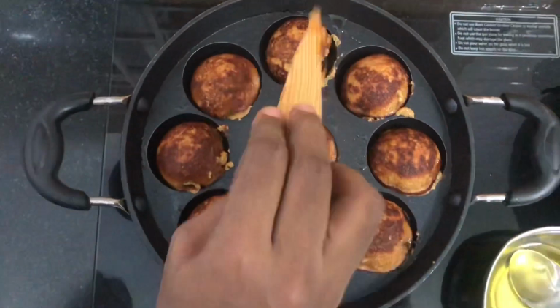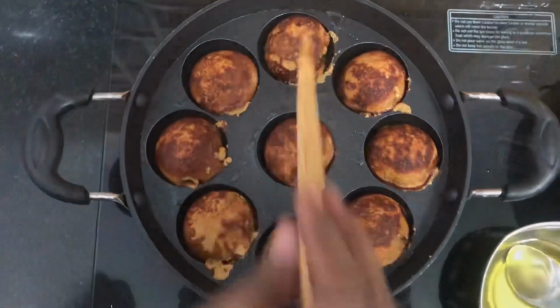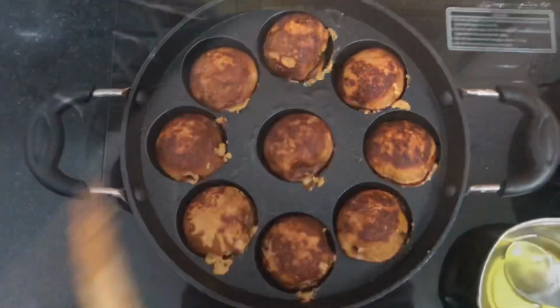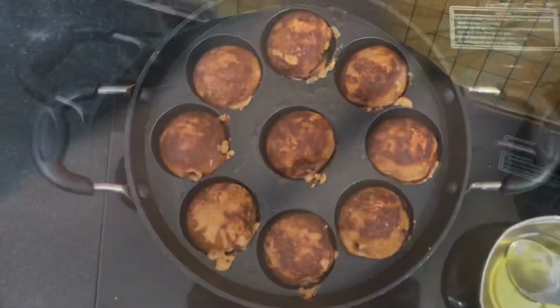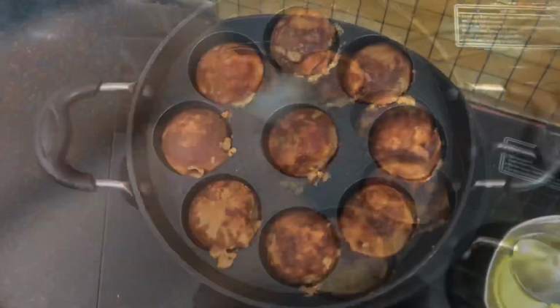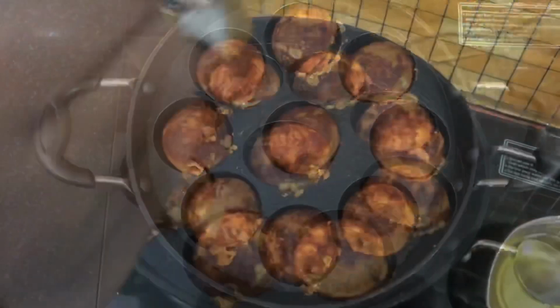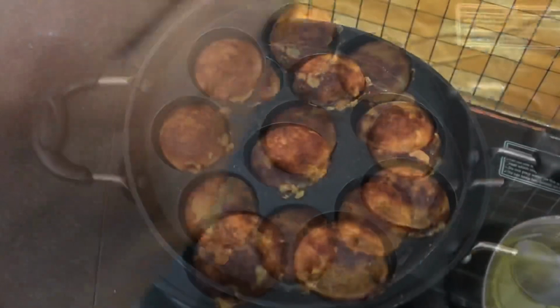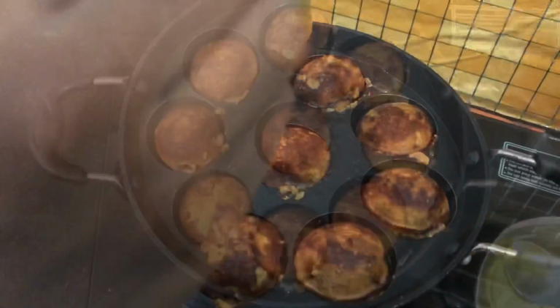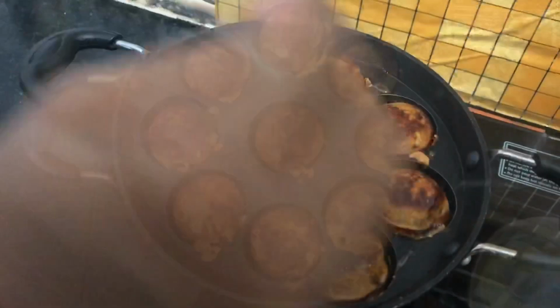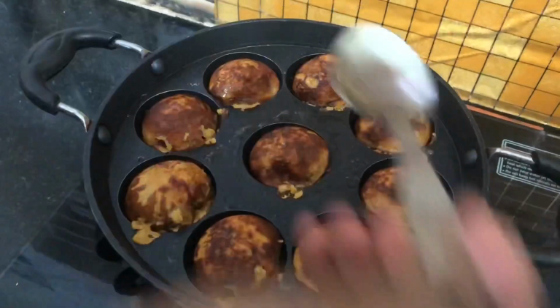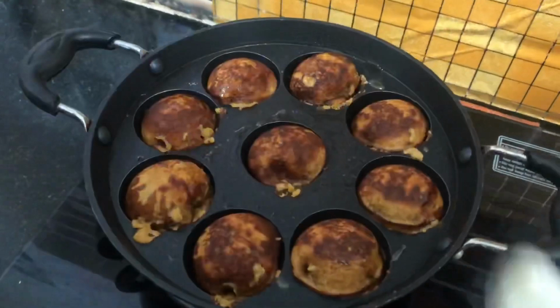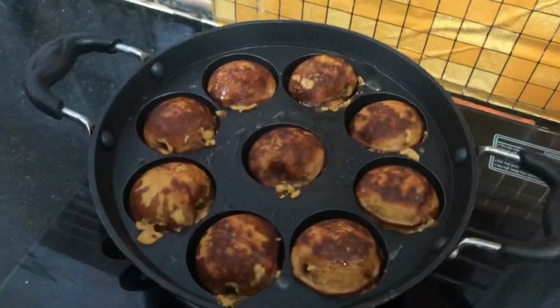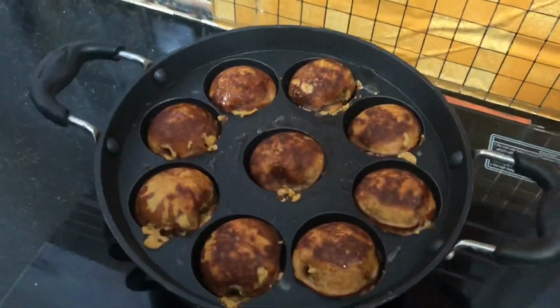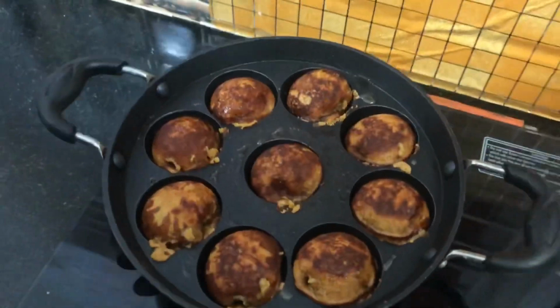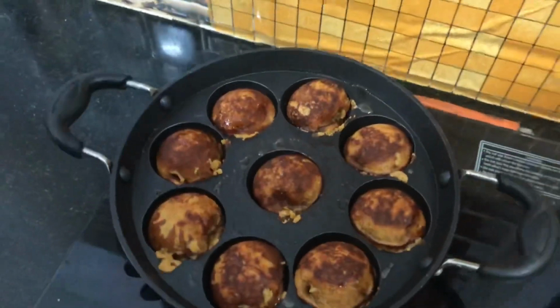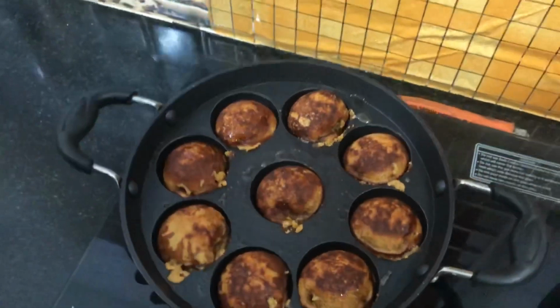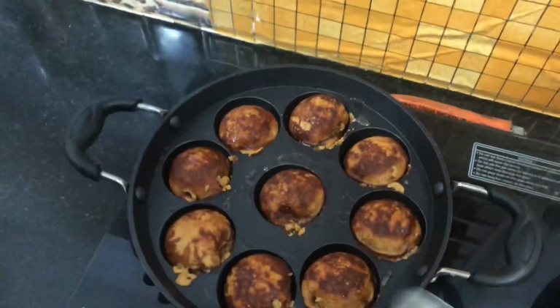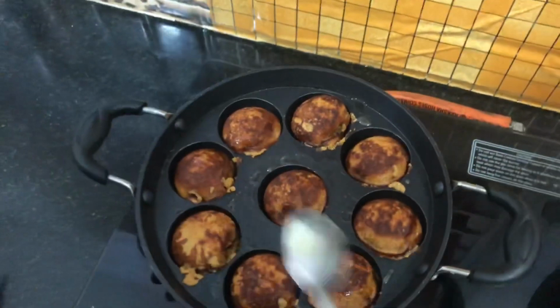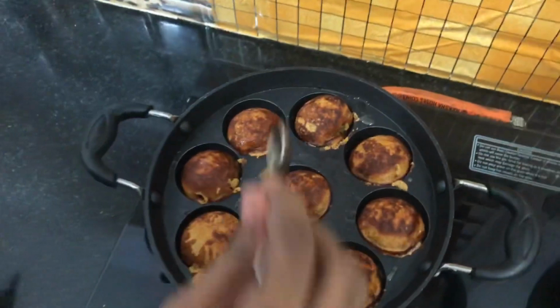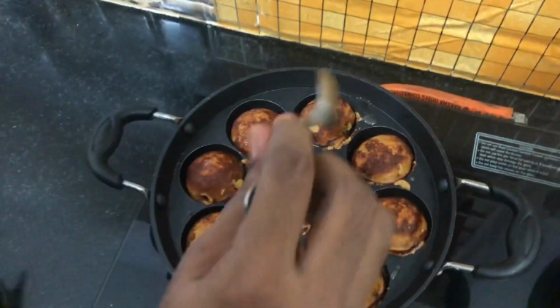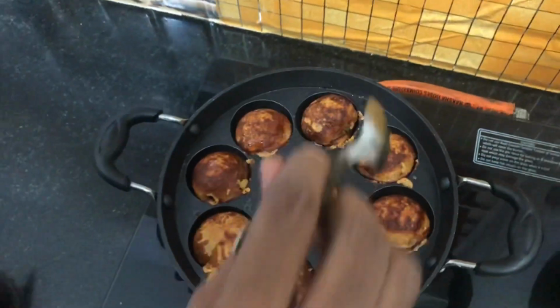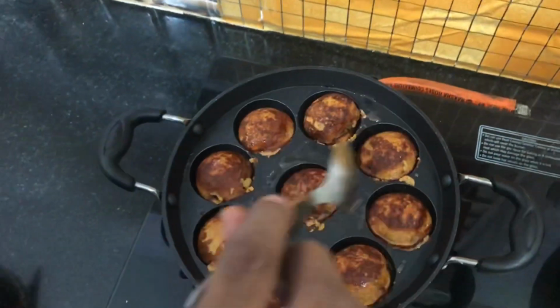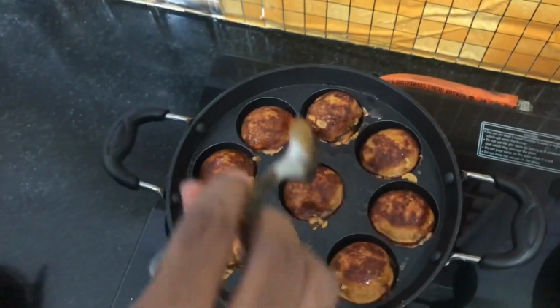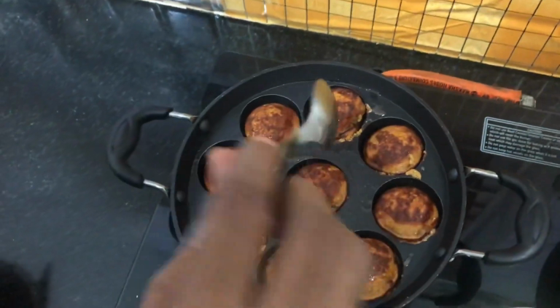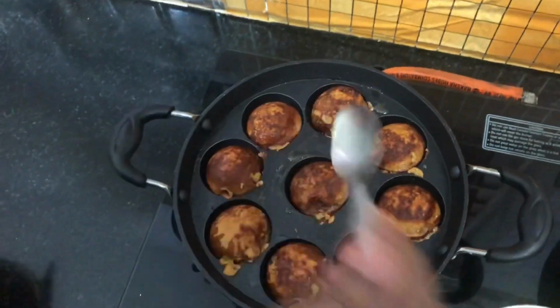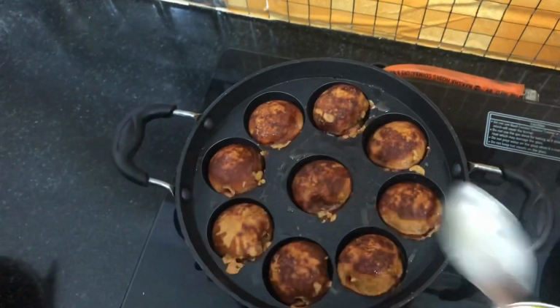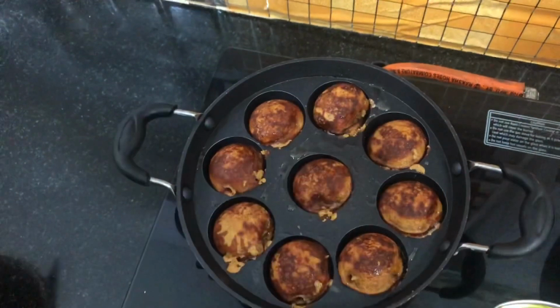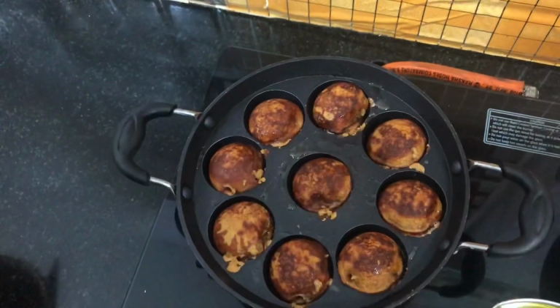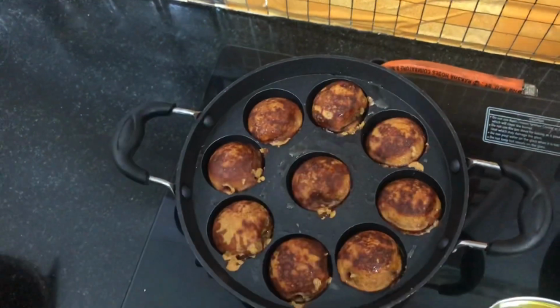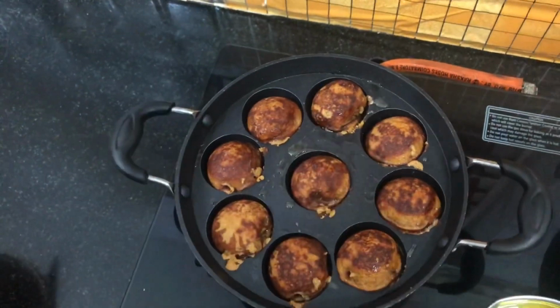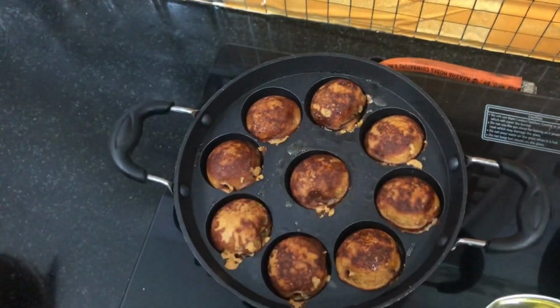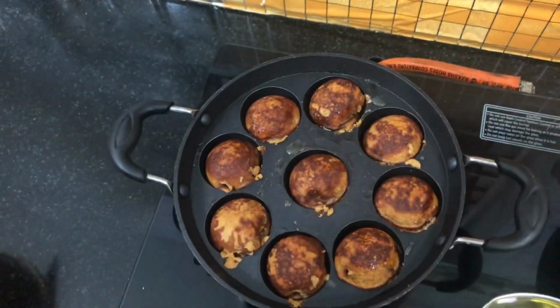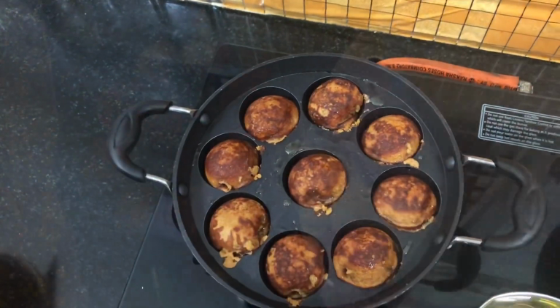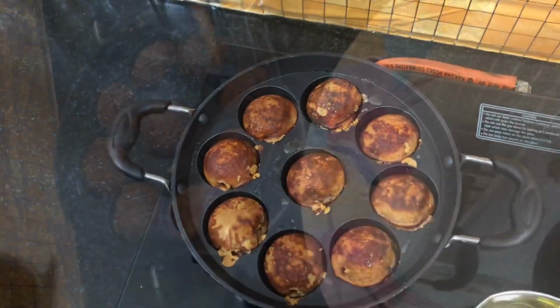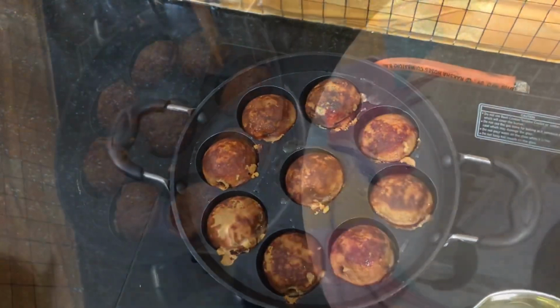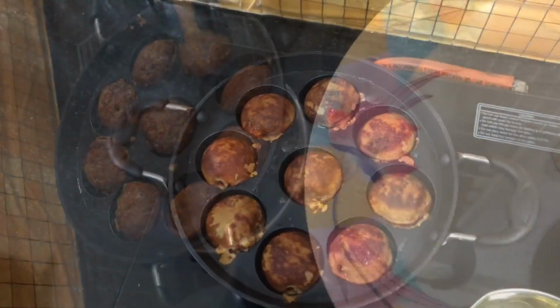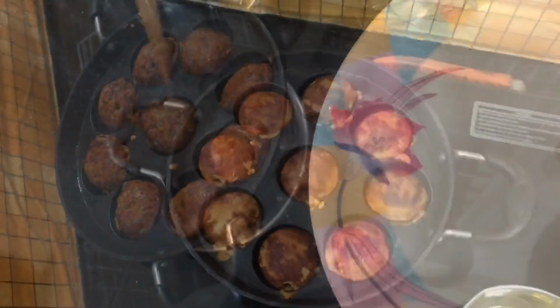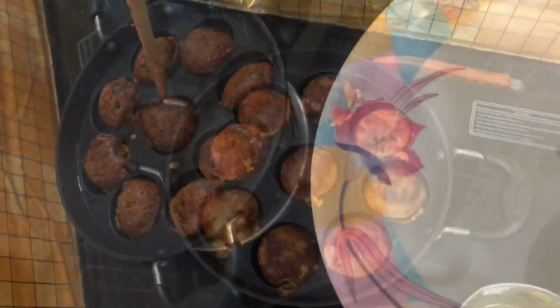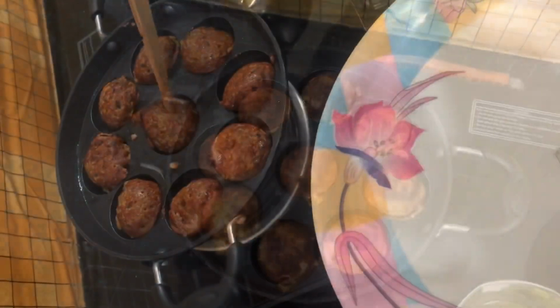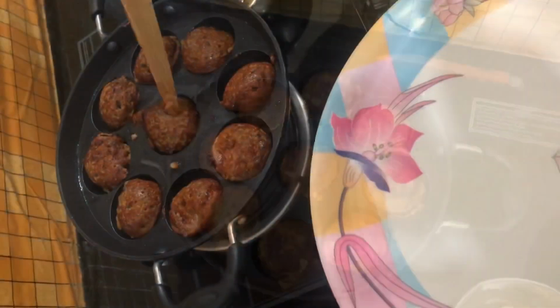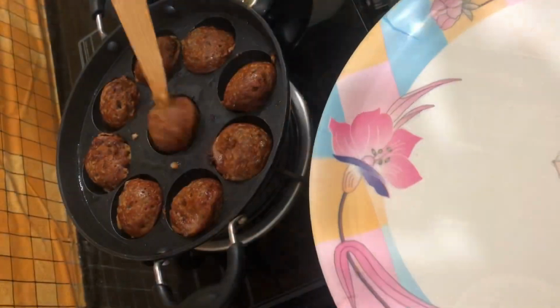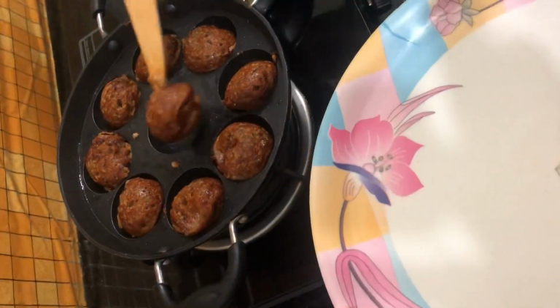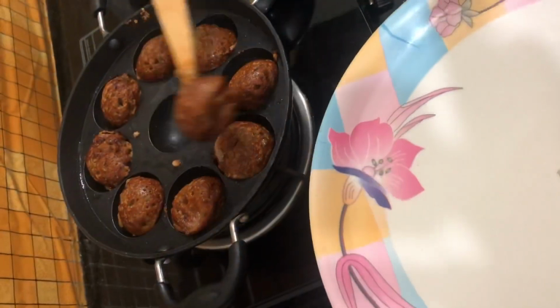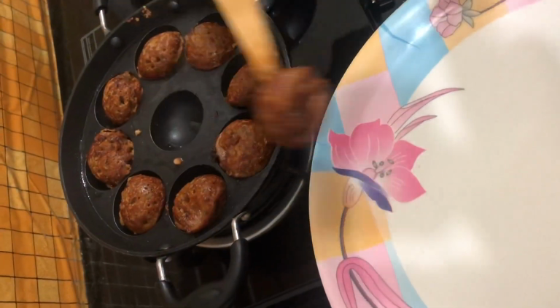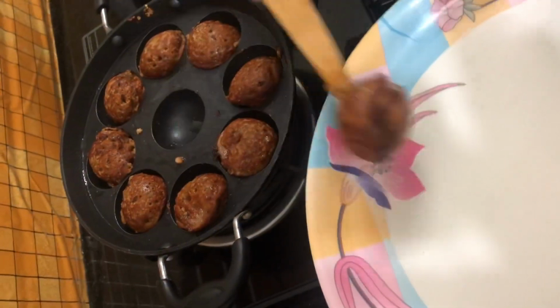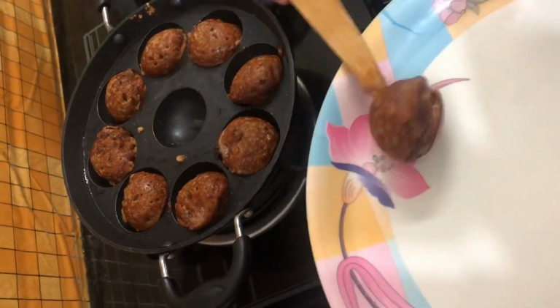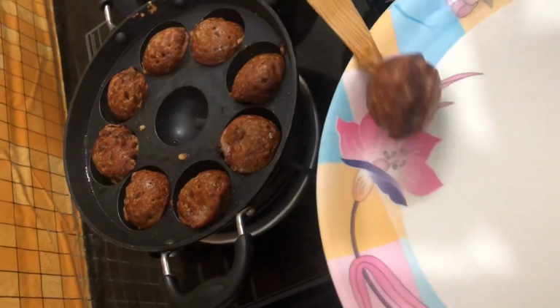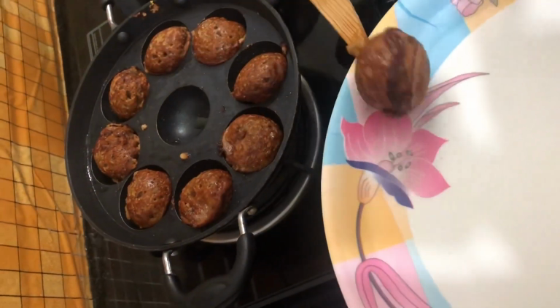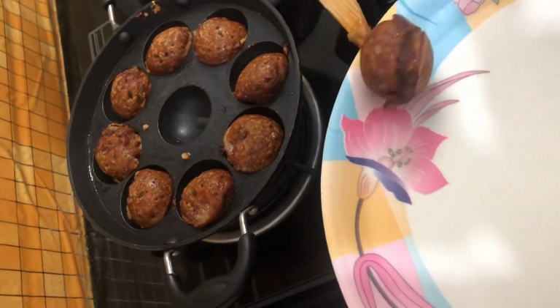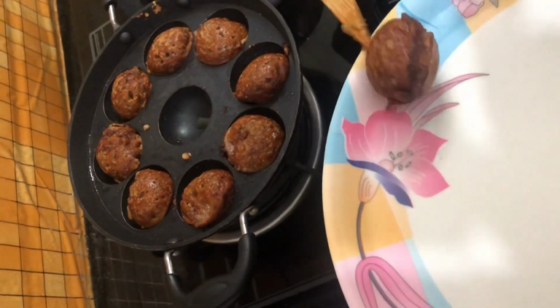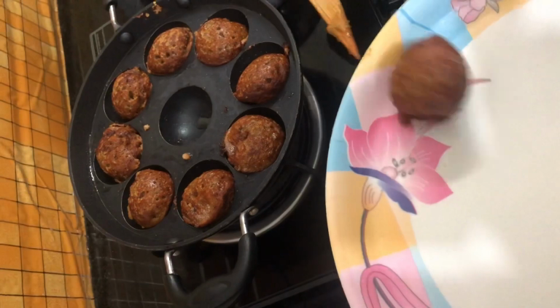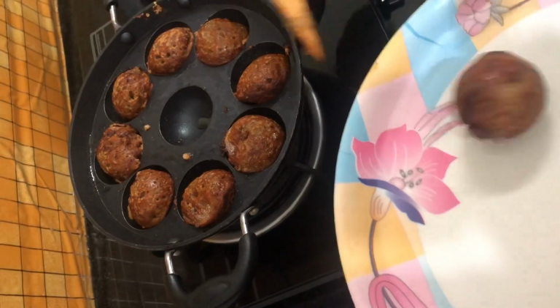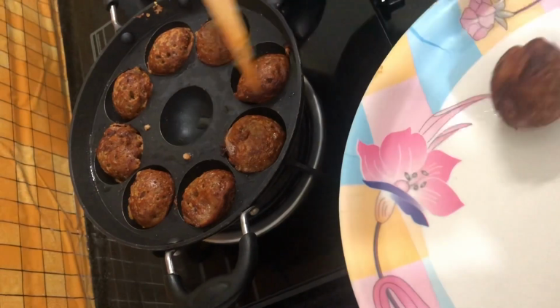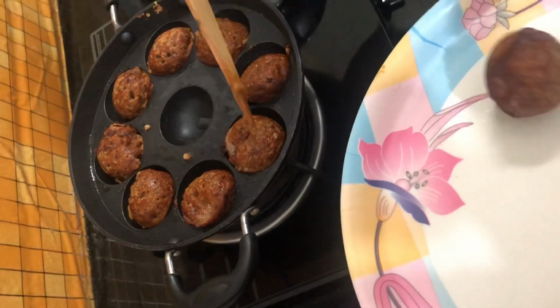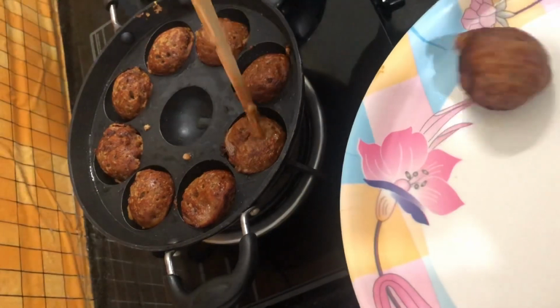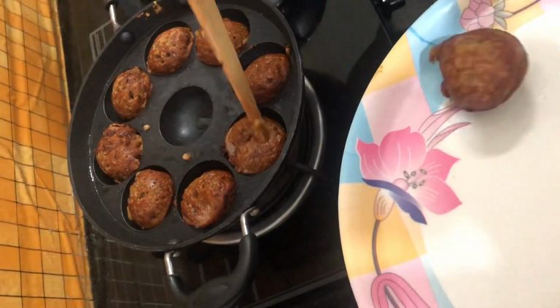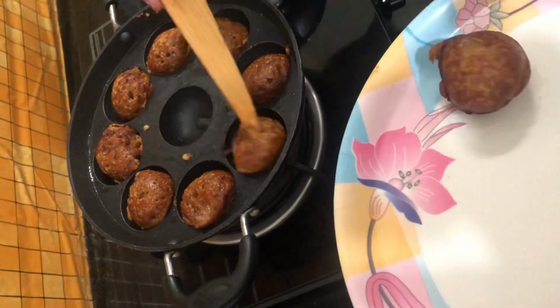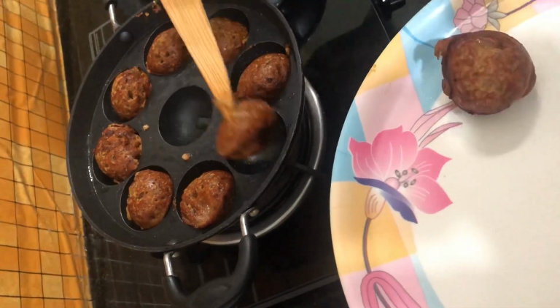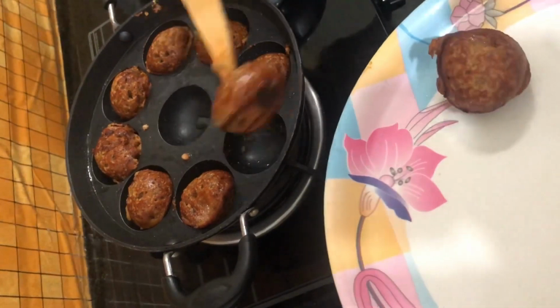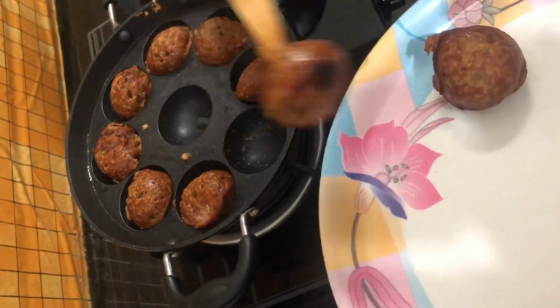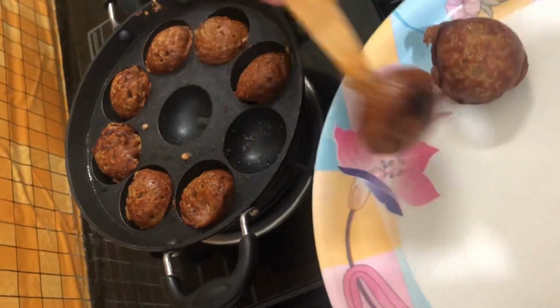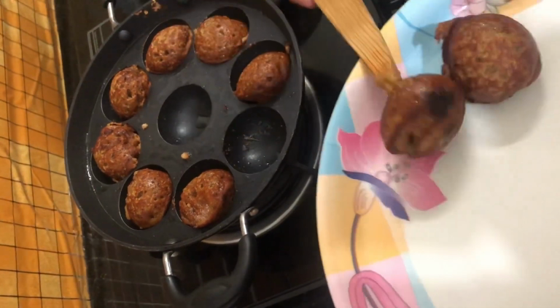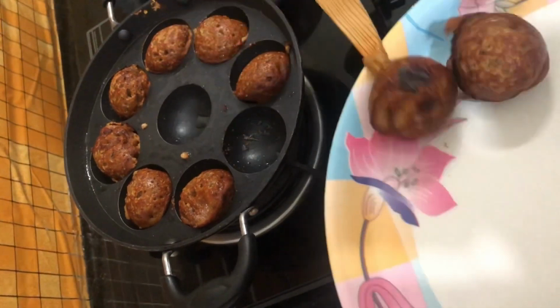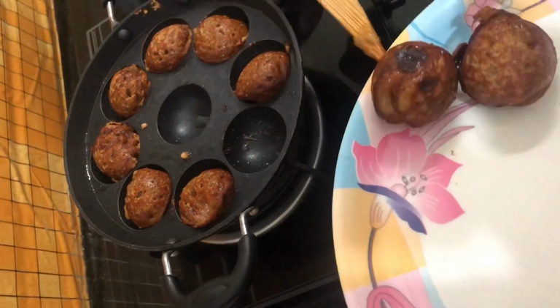Now we have to cook it on a low flame. I will take 2-3 minutes.